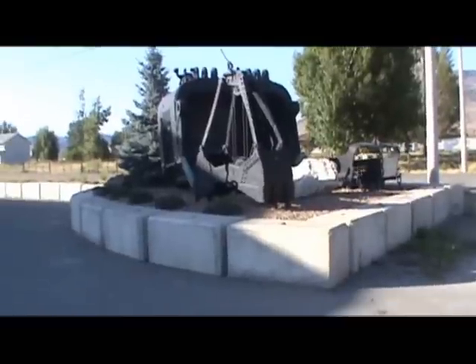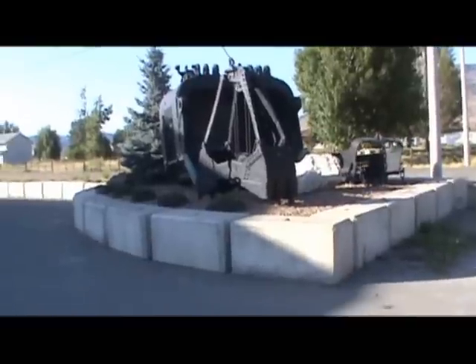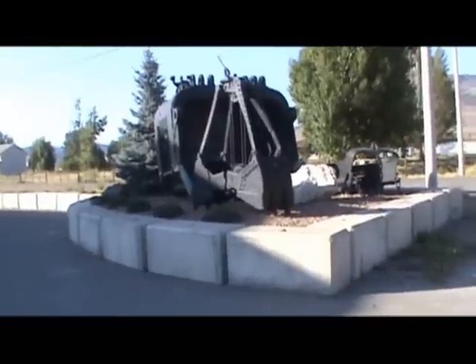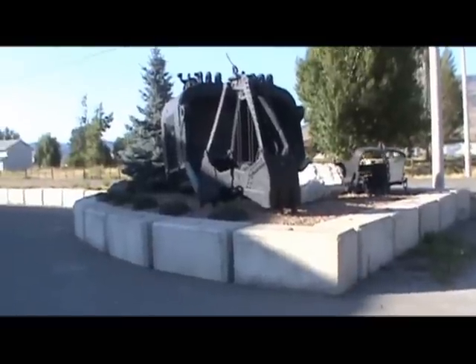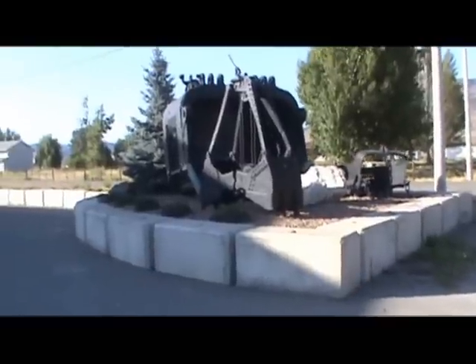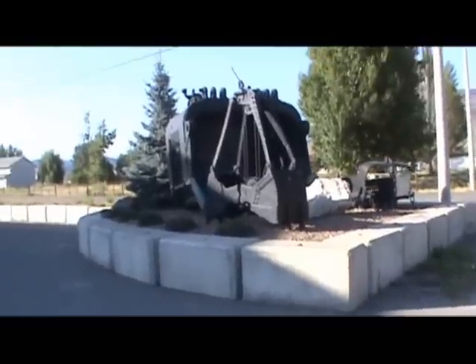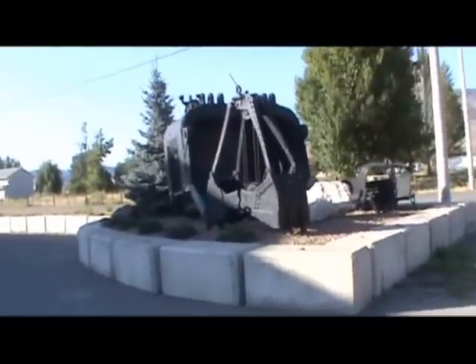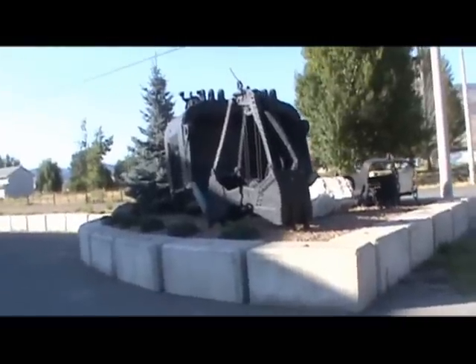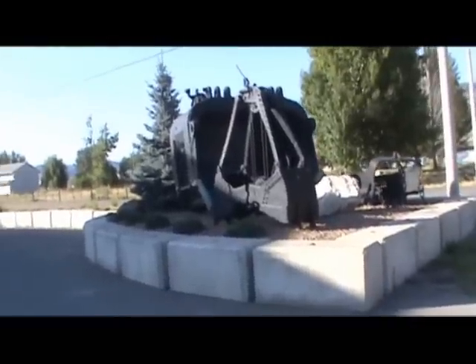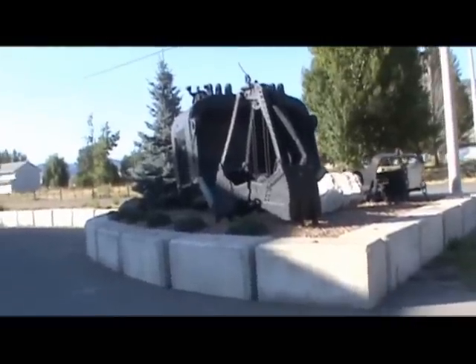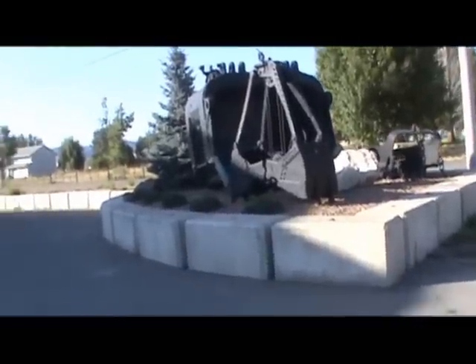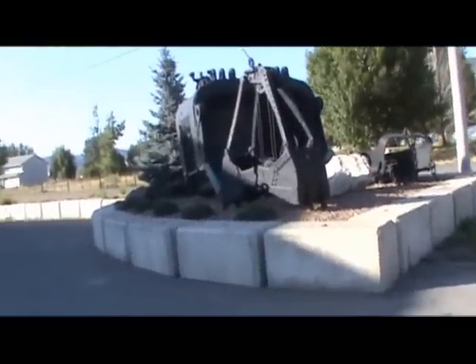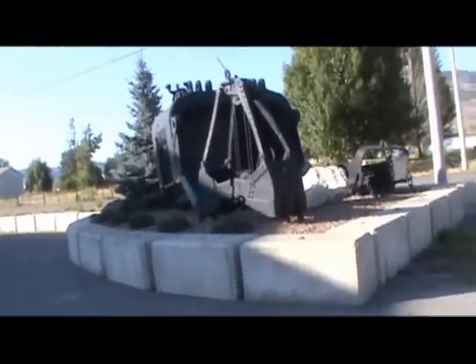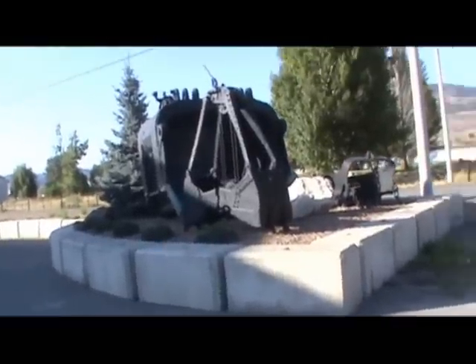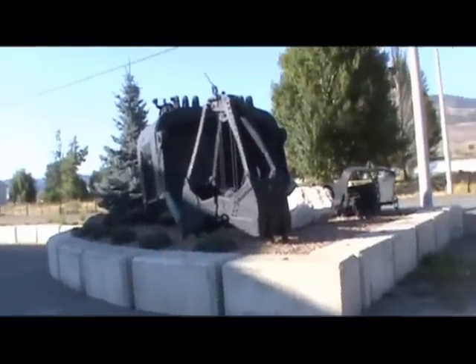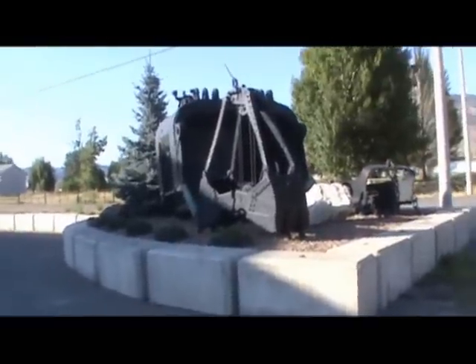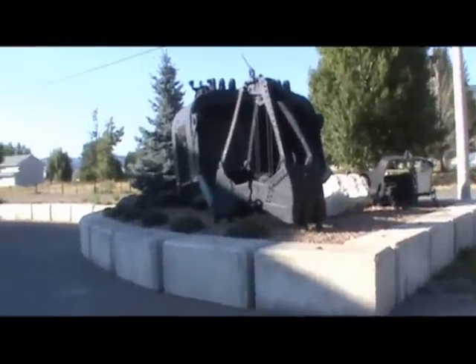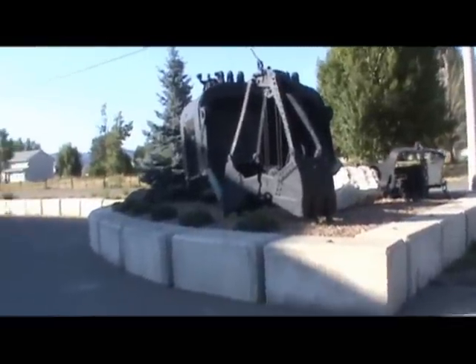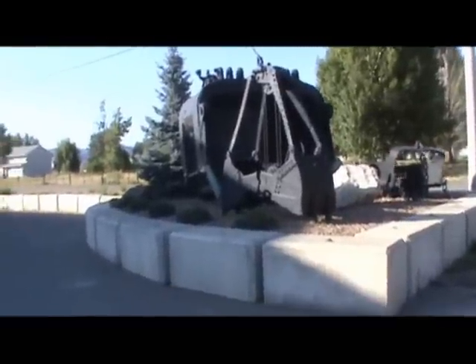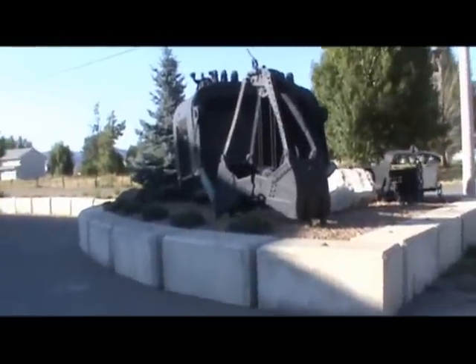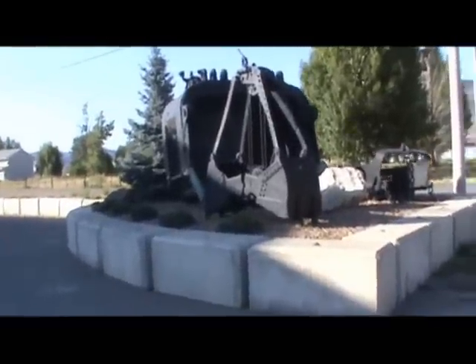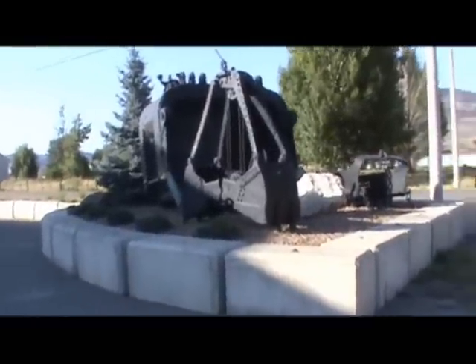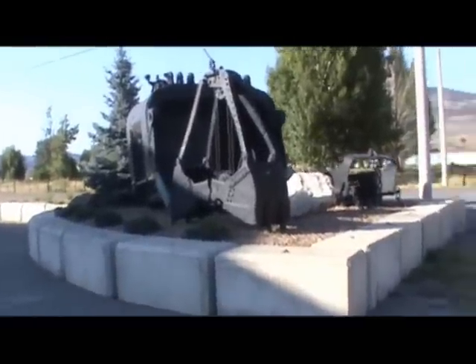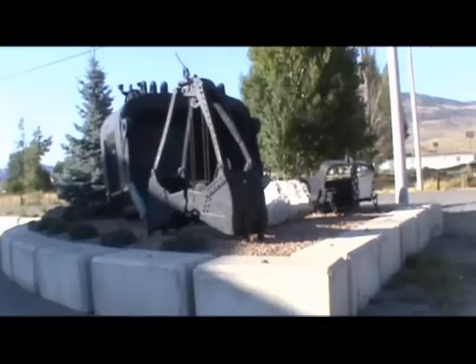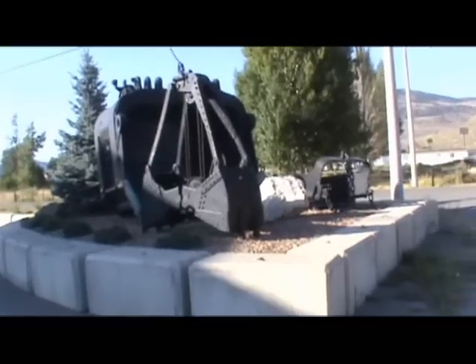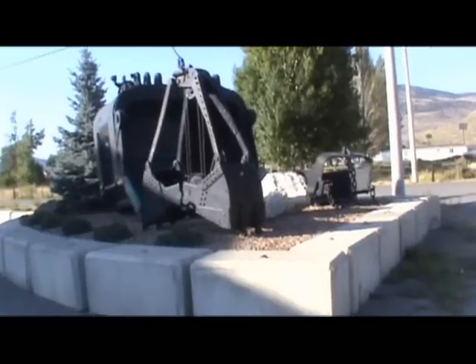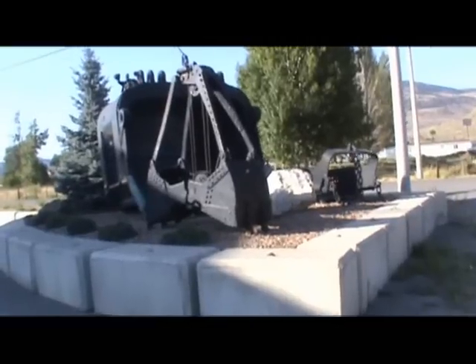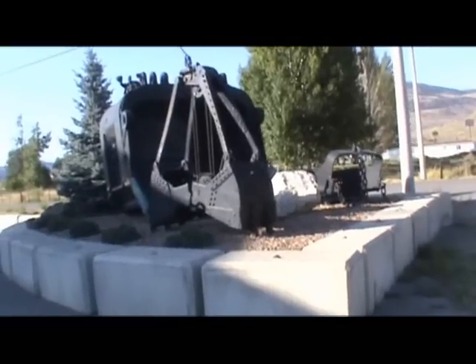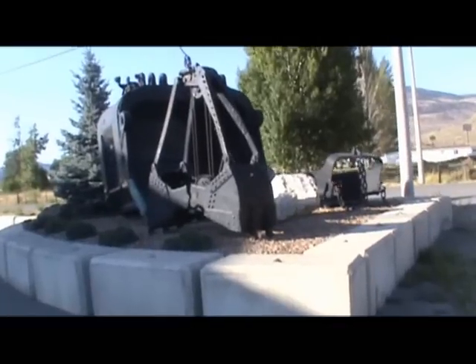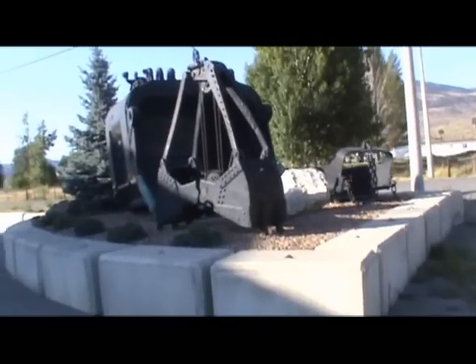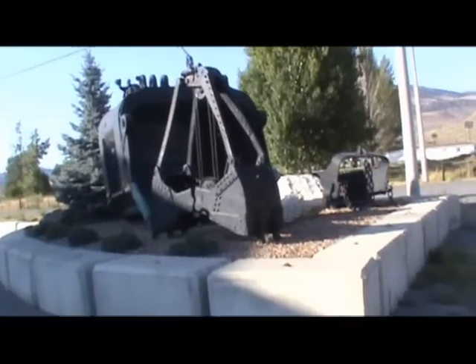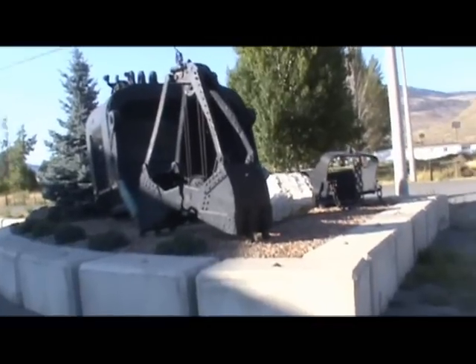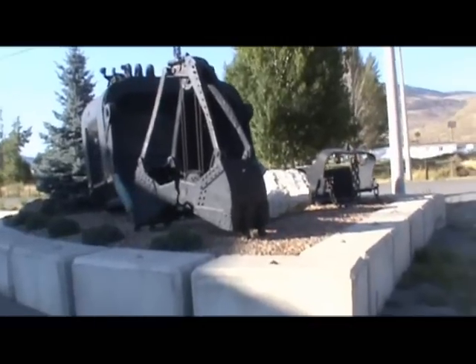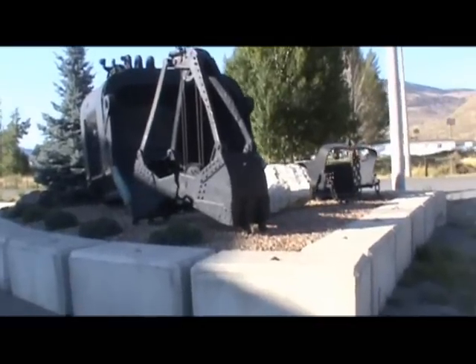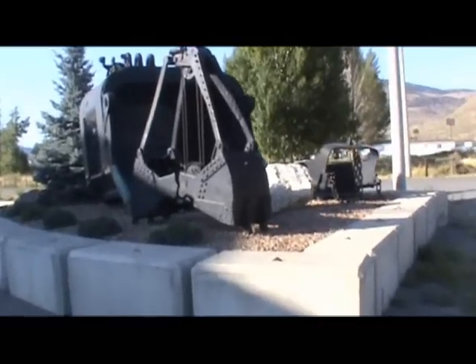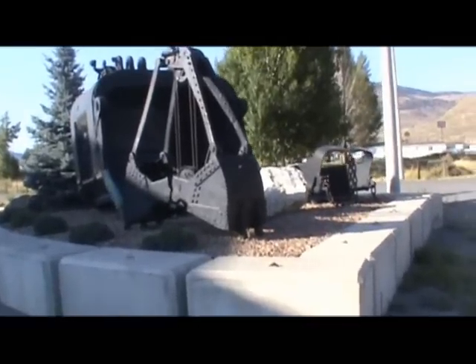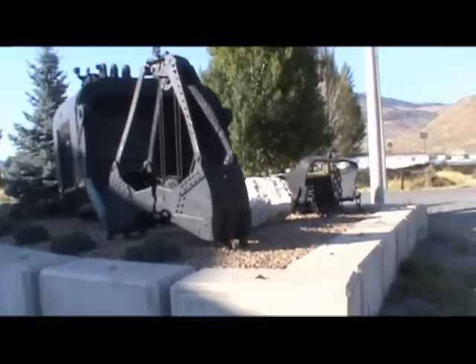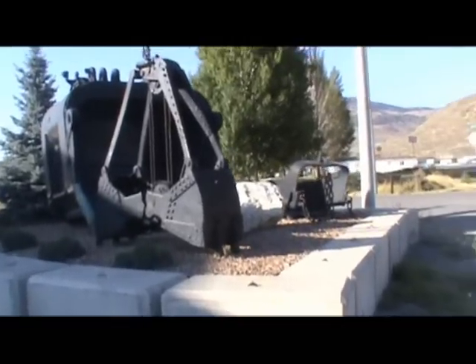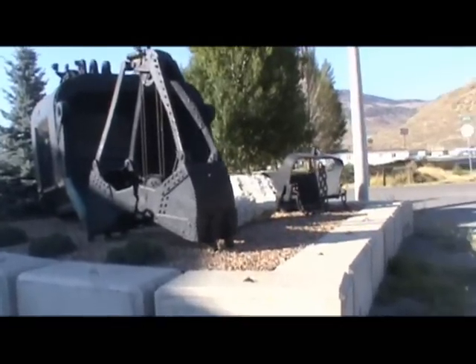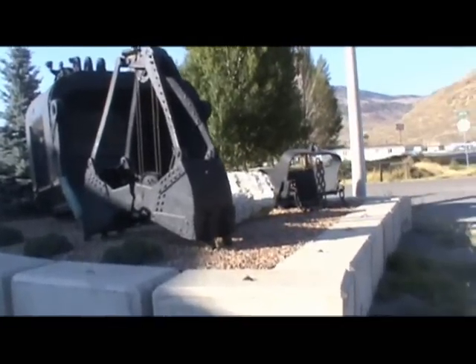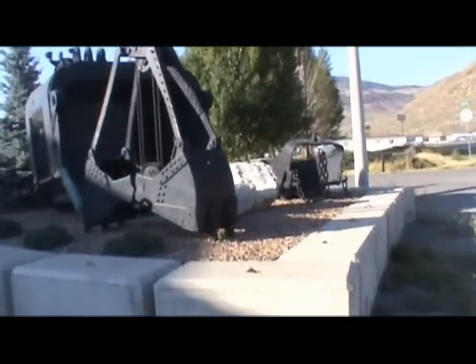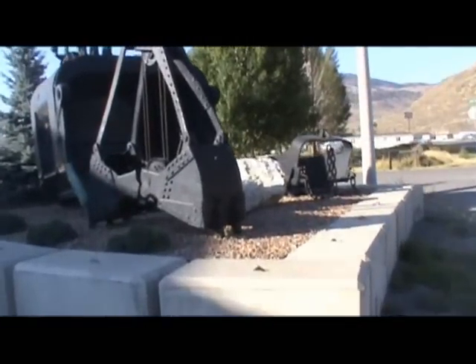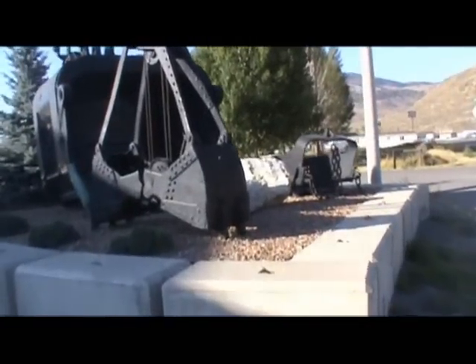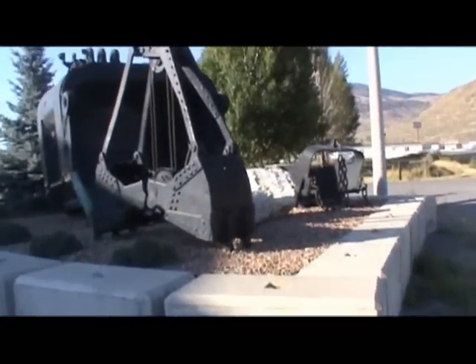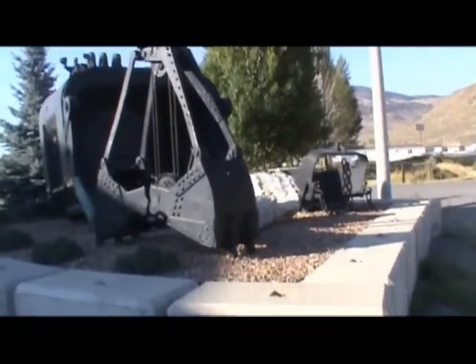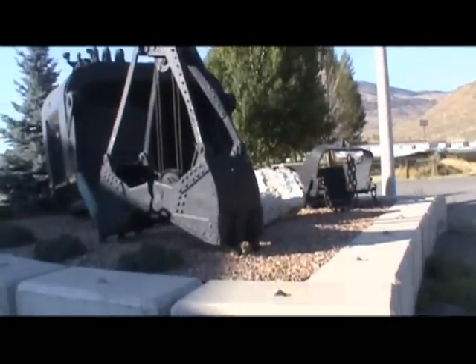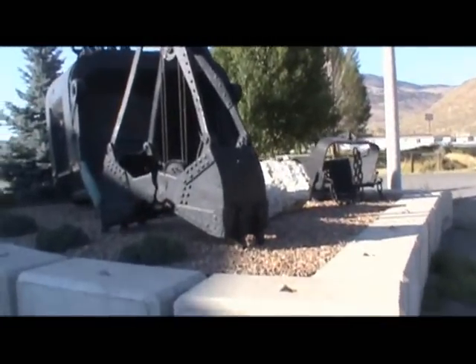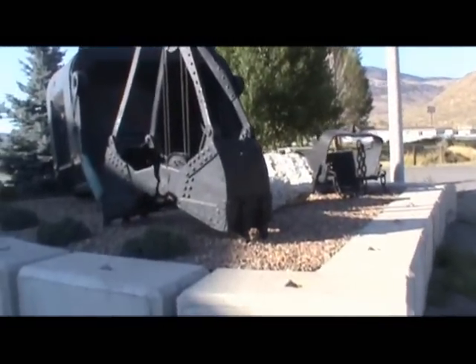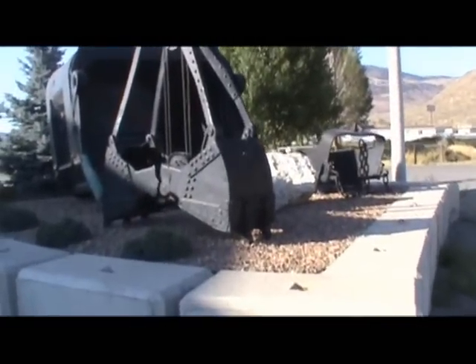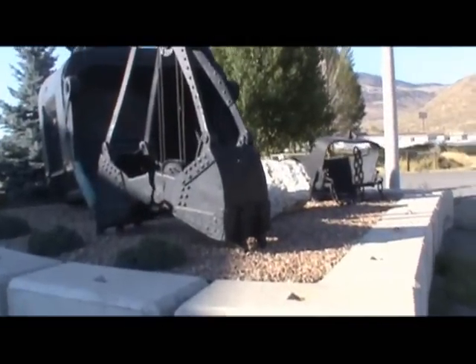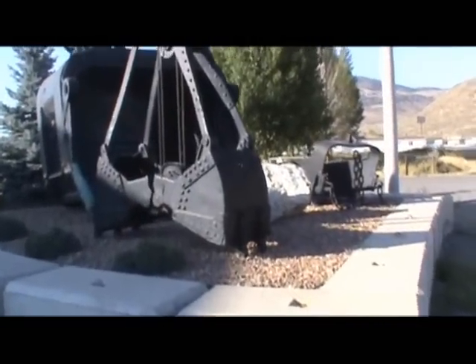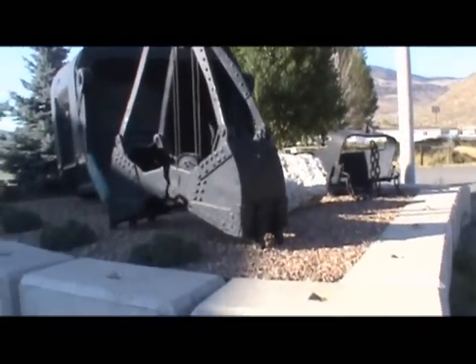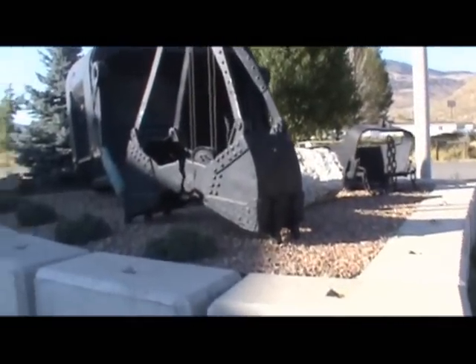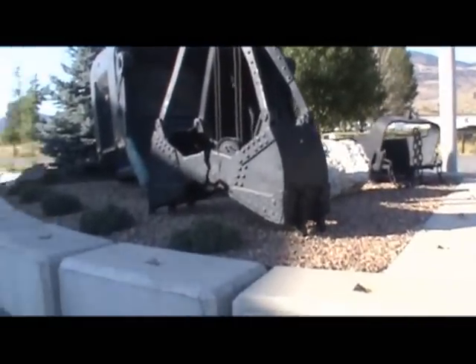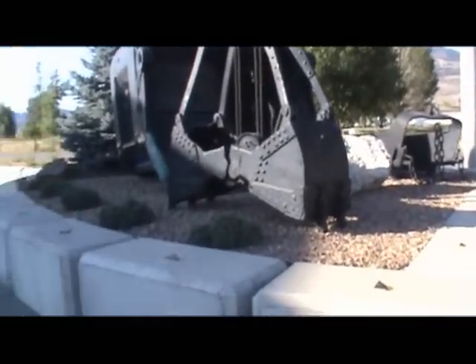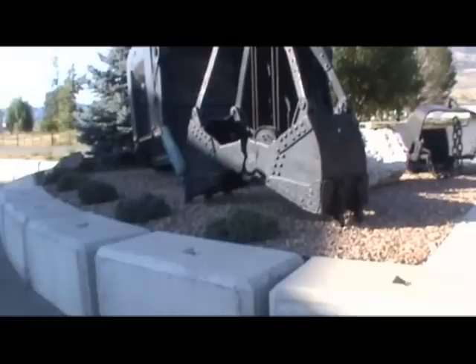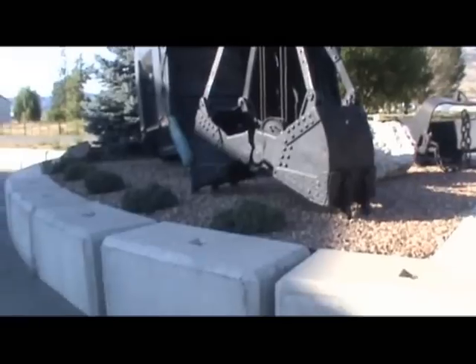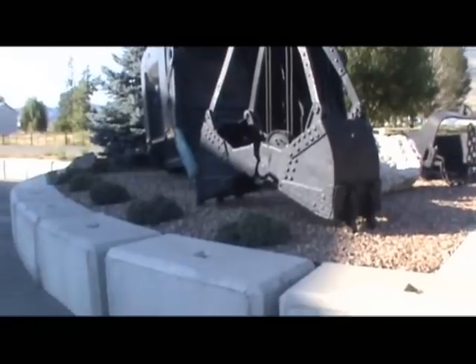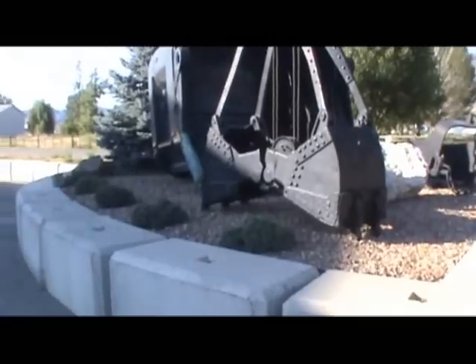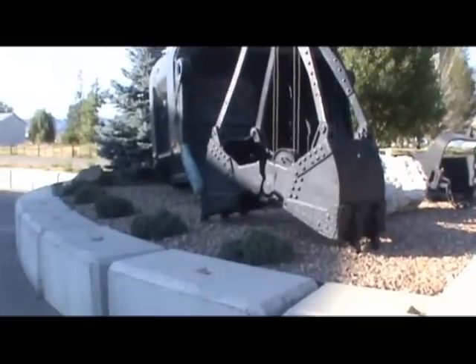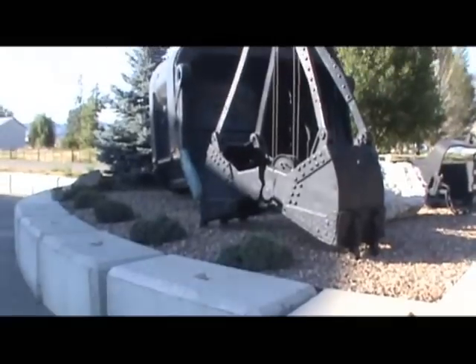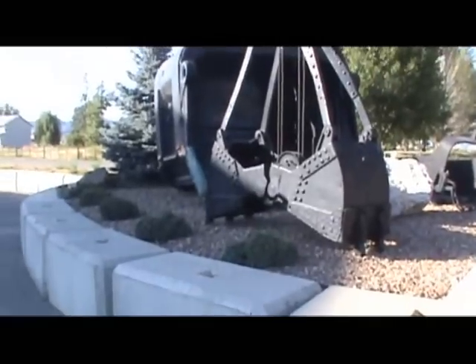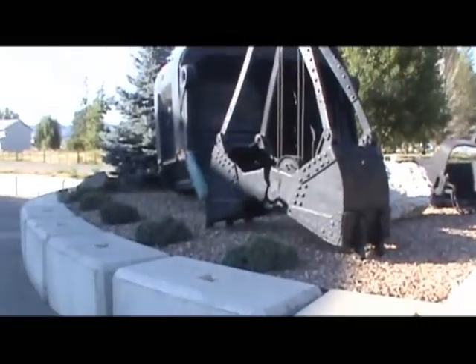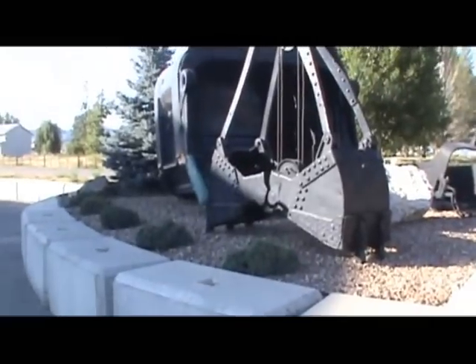This is in Kamloops at a mining supply place. This is kind of cool — a little bucket collection. It's nicely done.